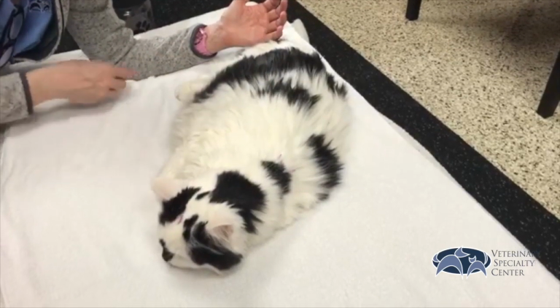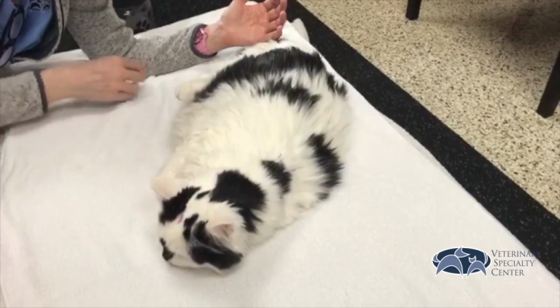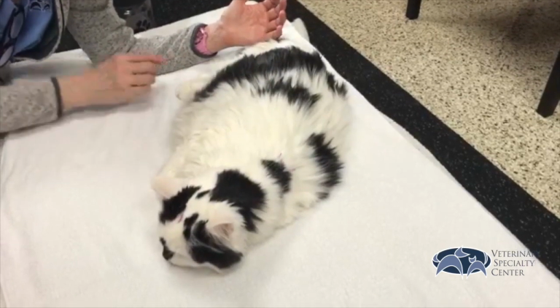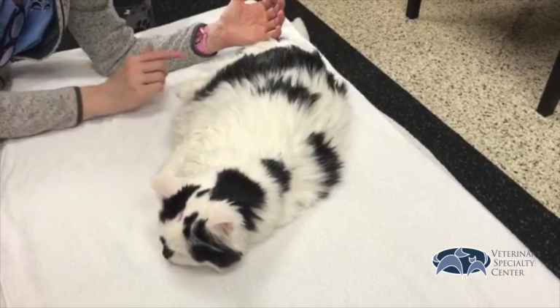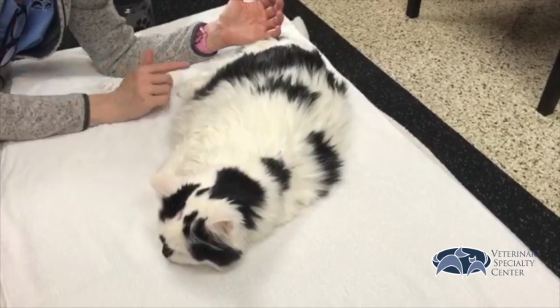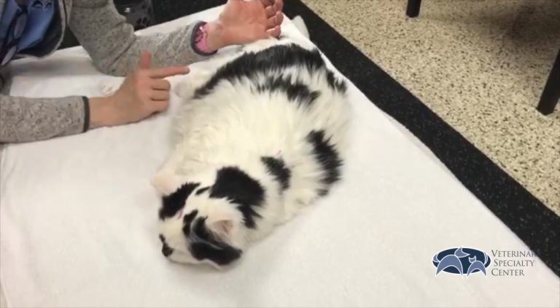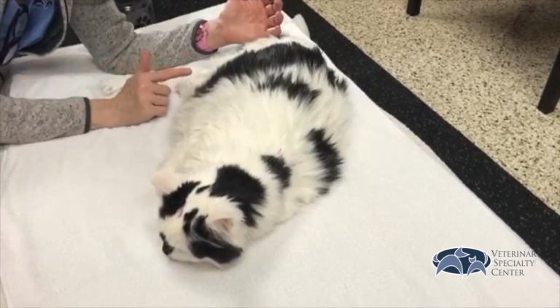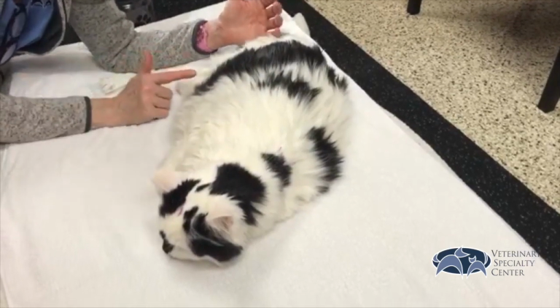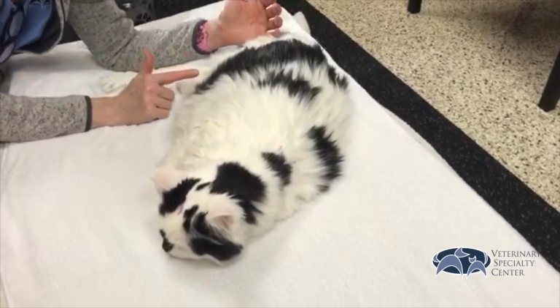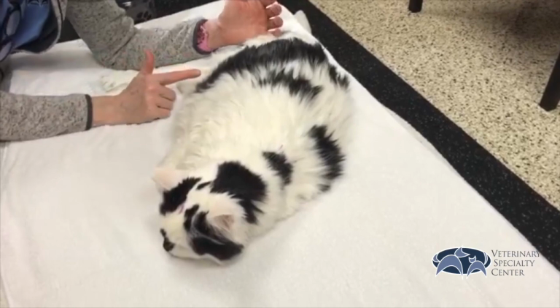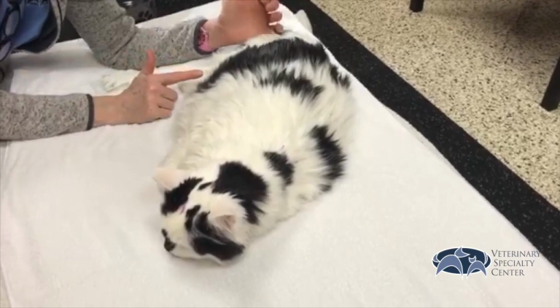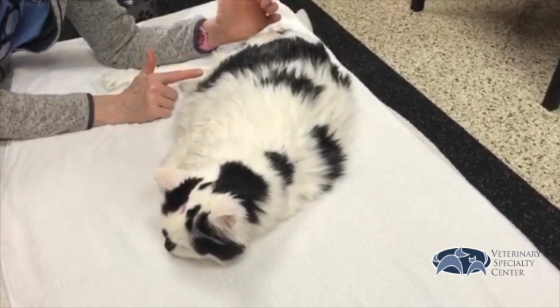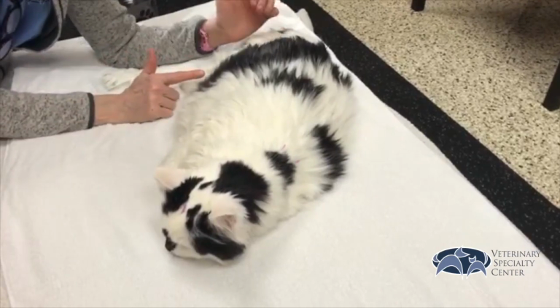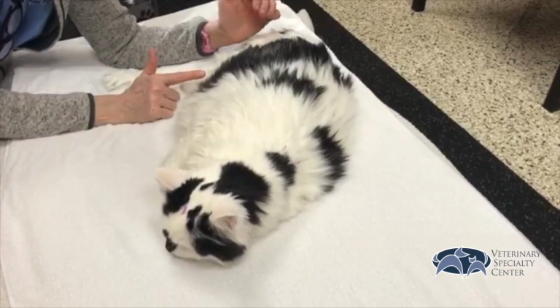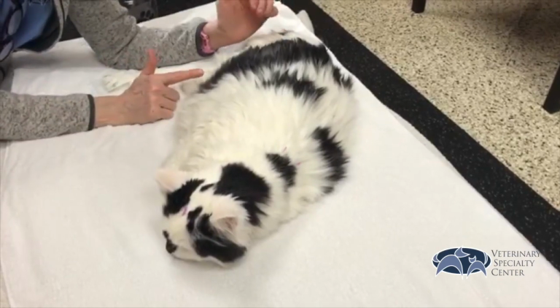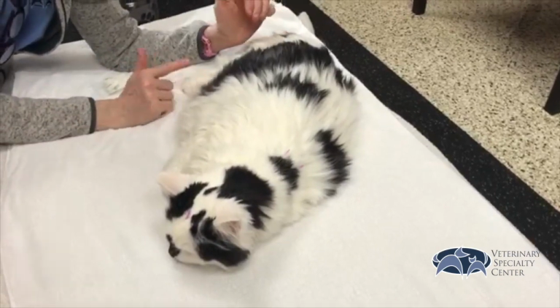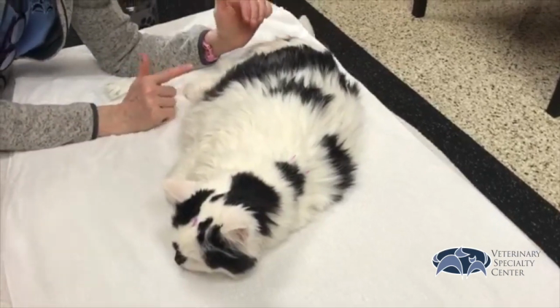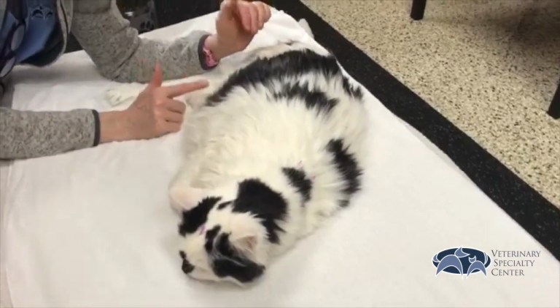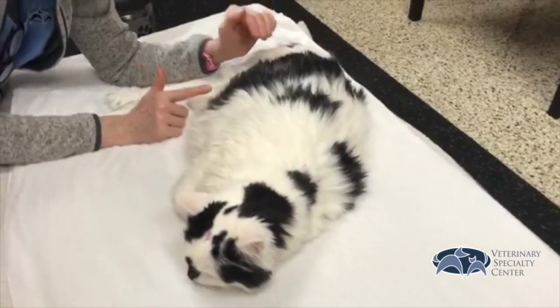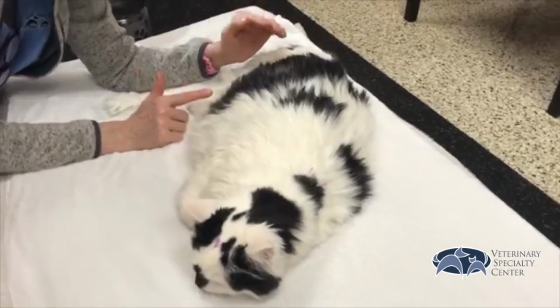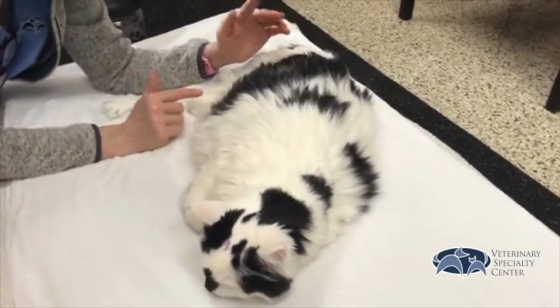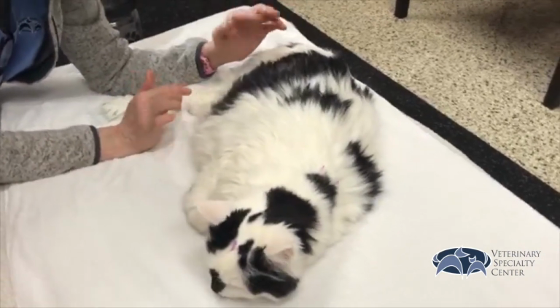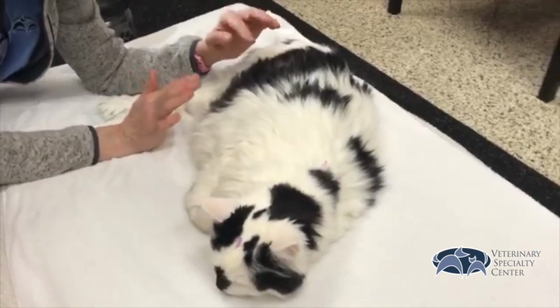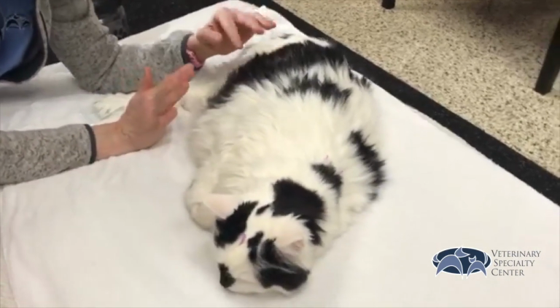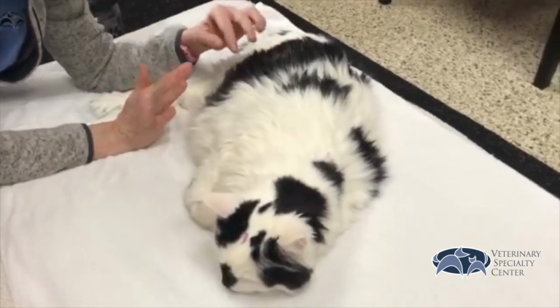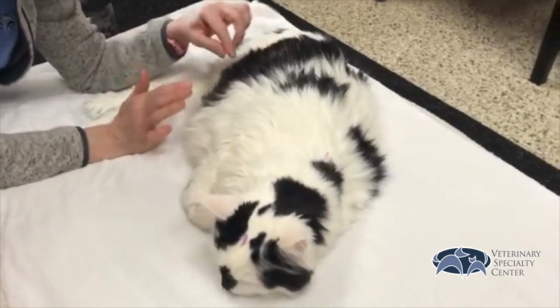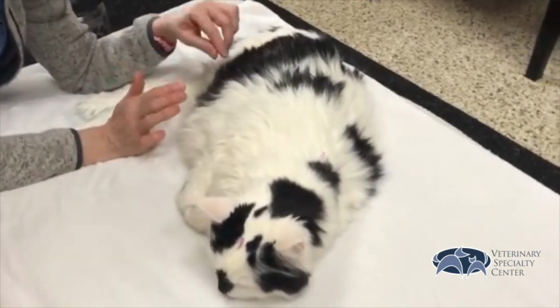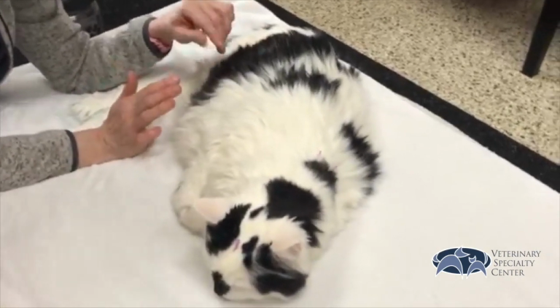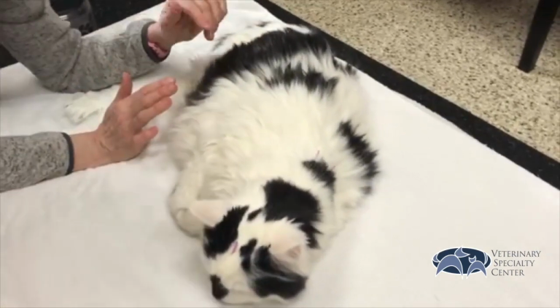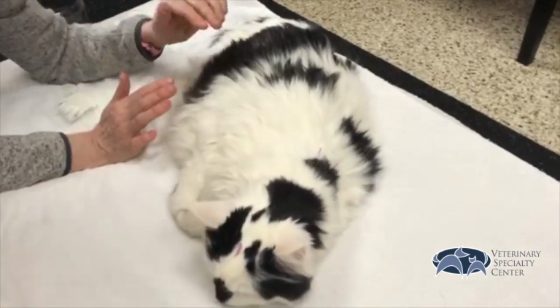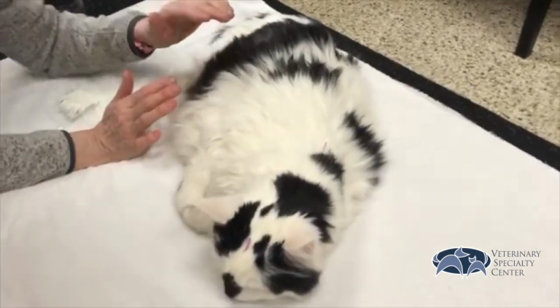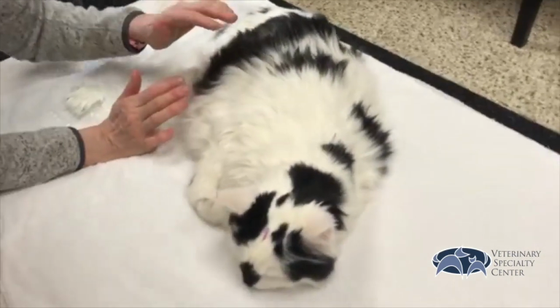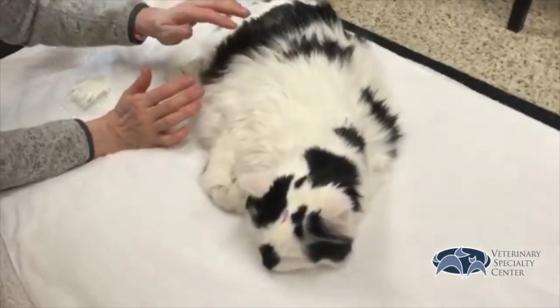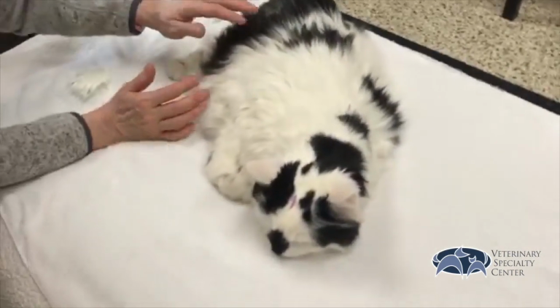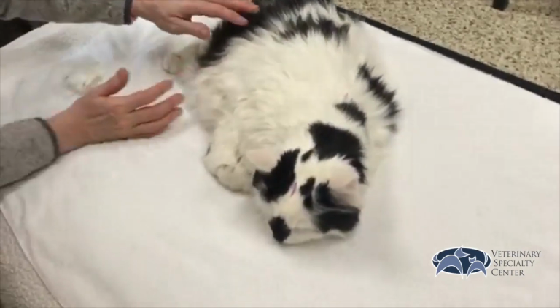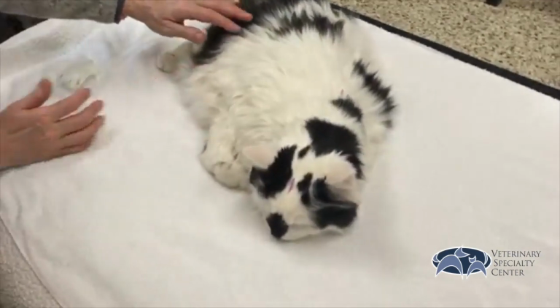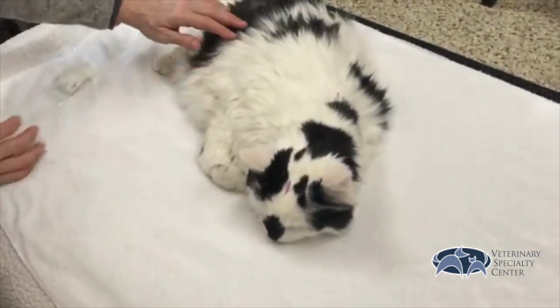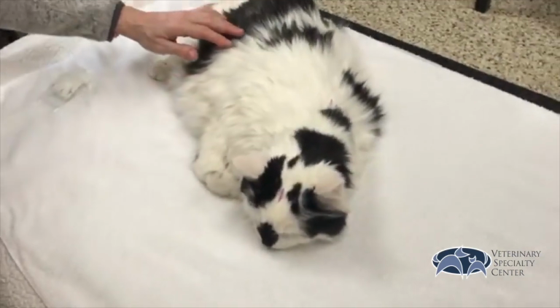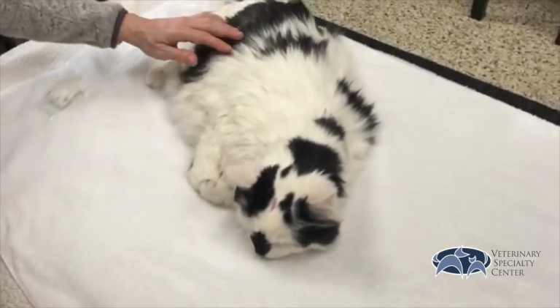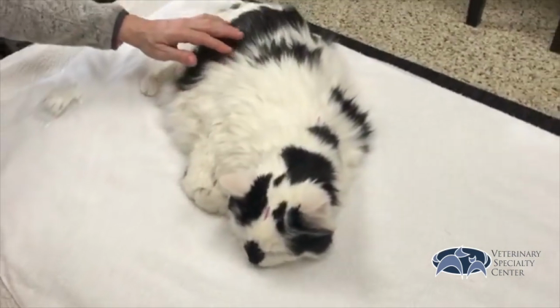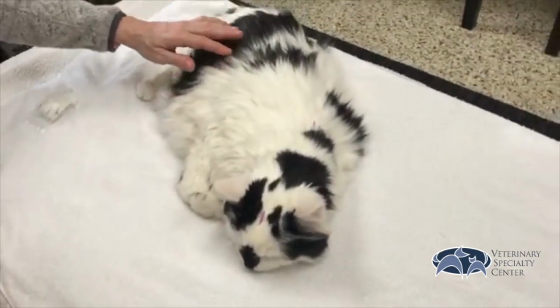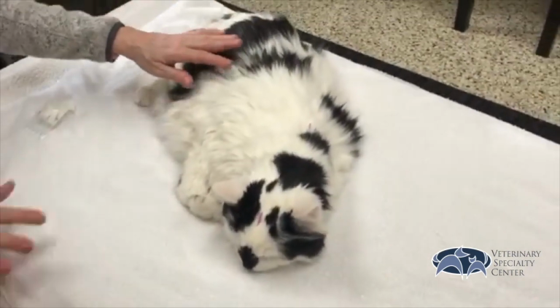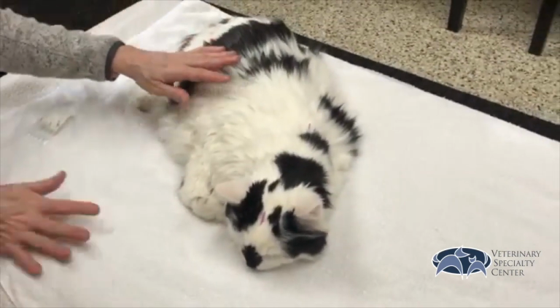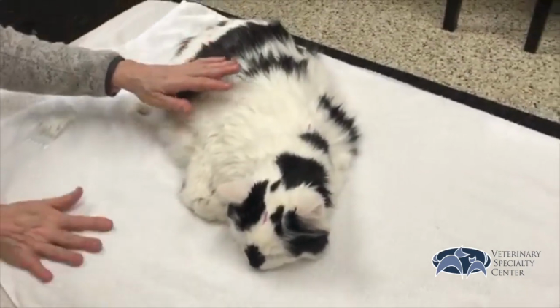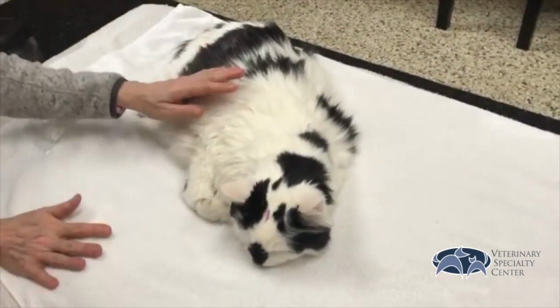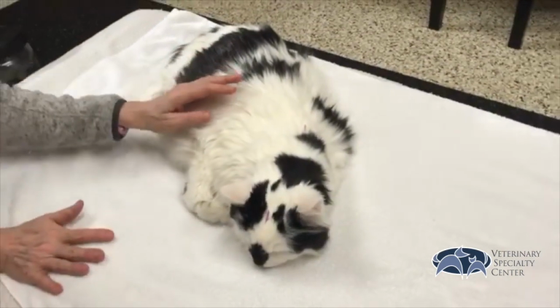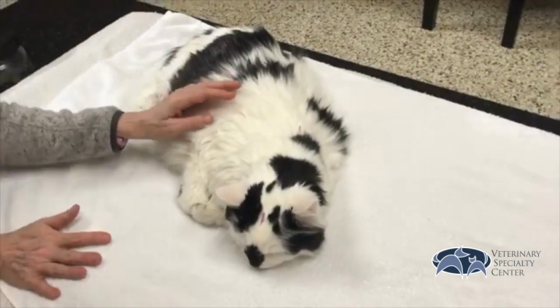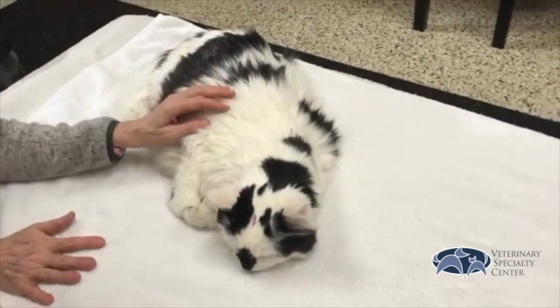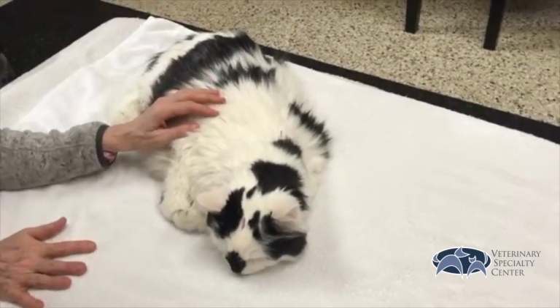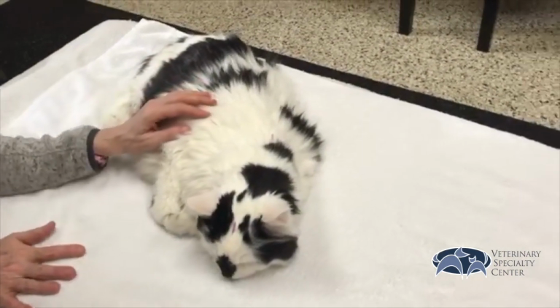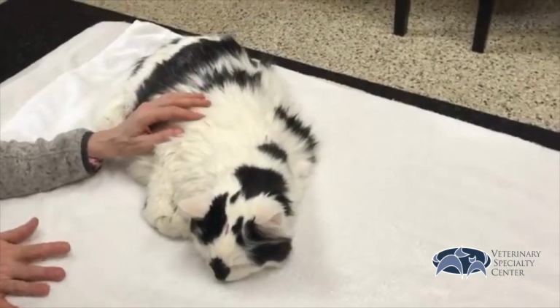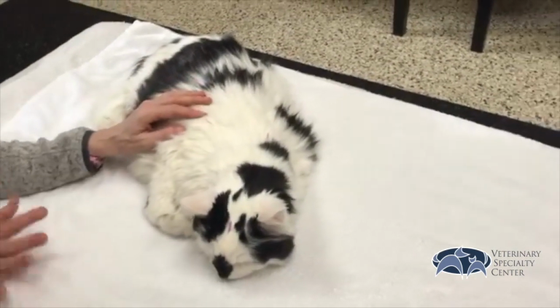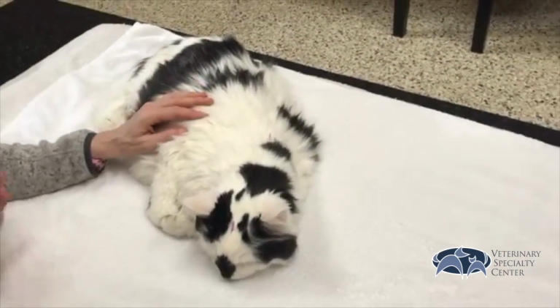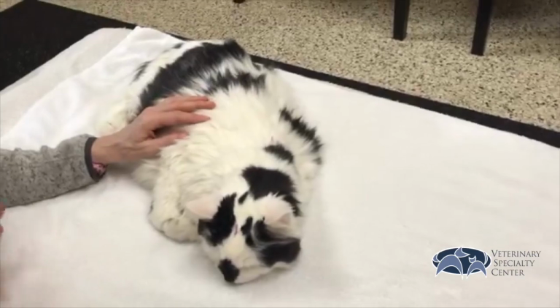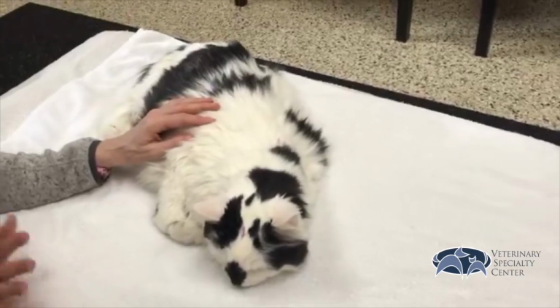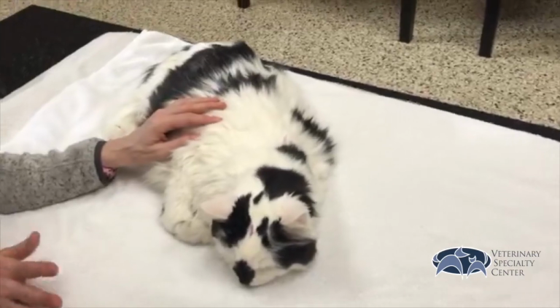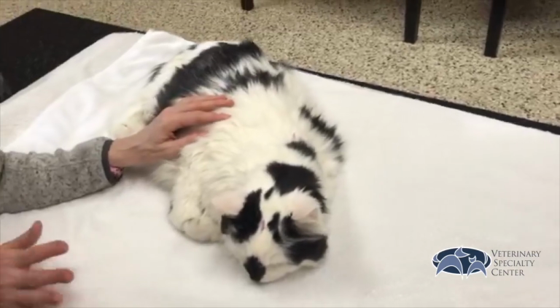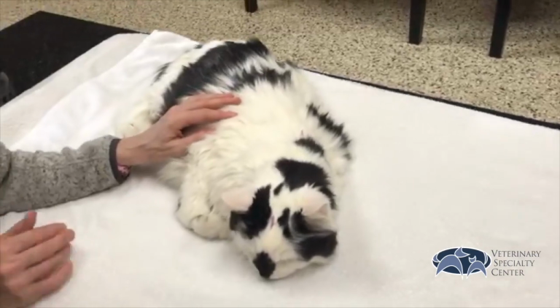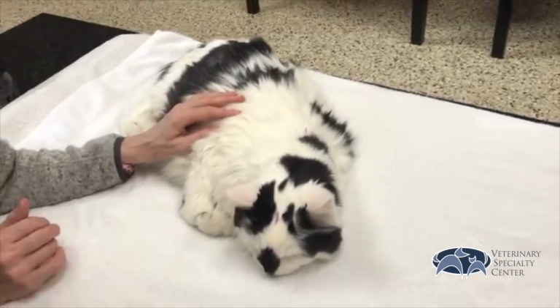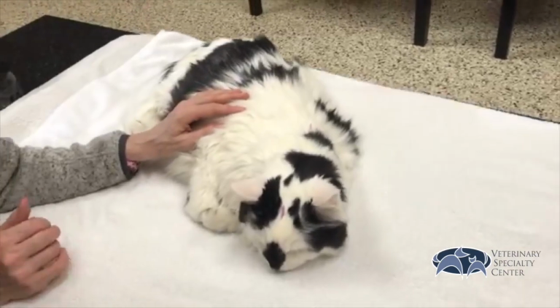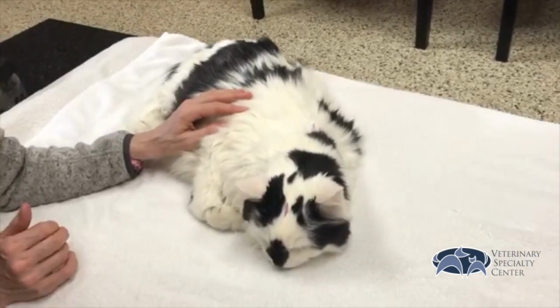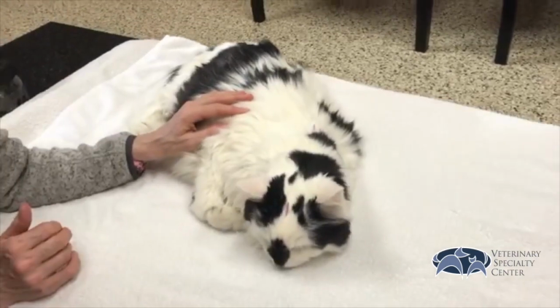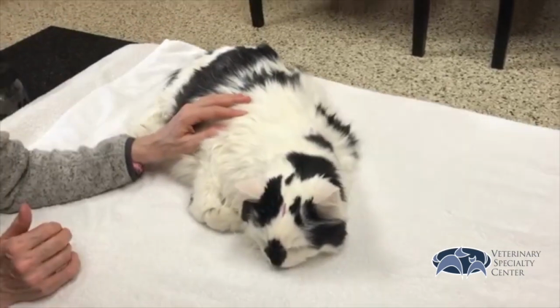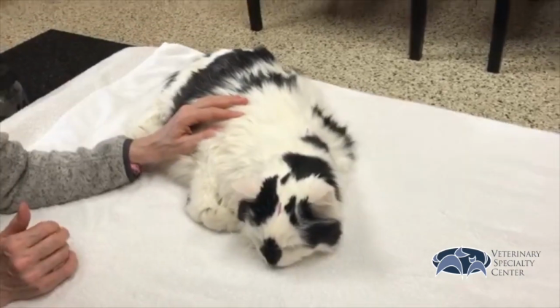This is a point called stomach 36. It's really good for appetite, for moving chi, and for comfort.